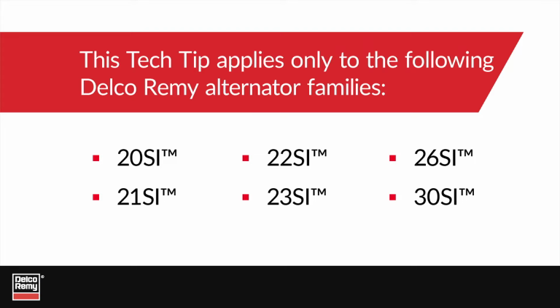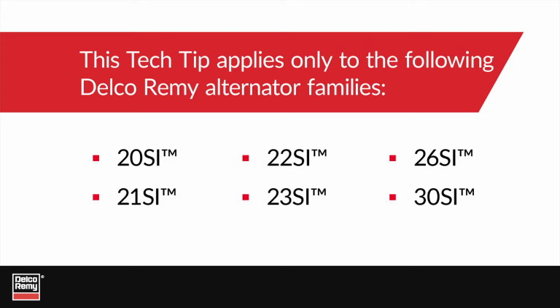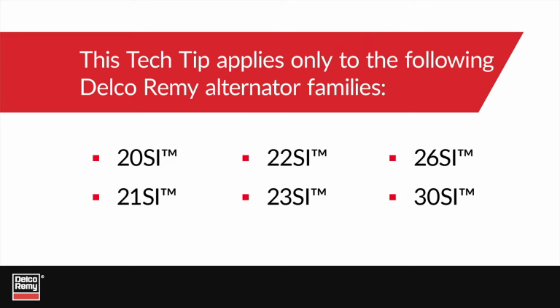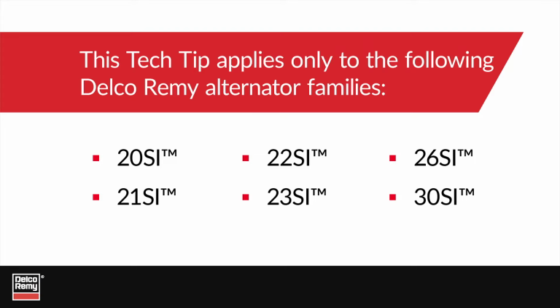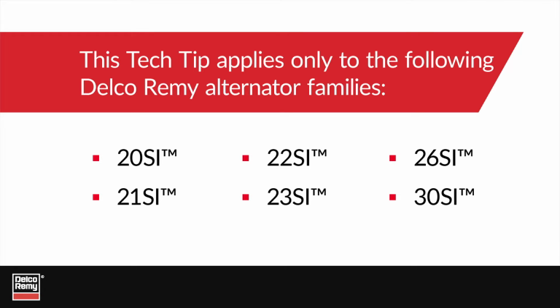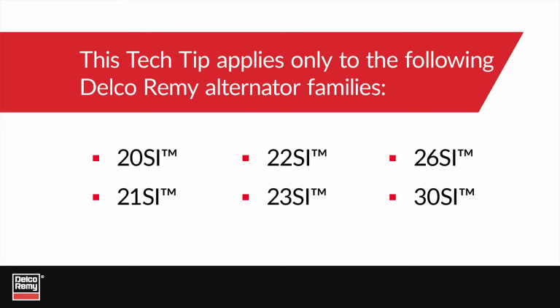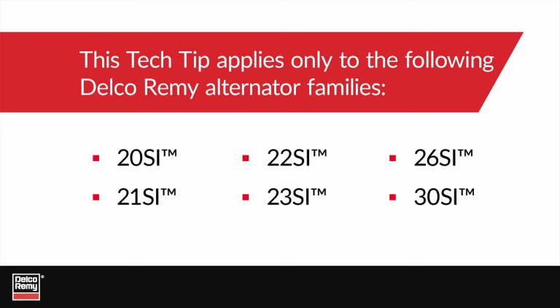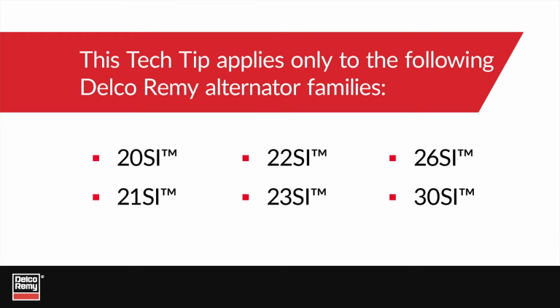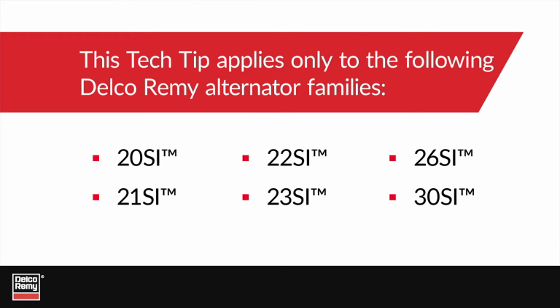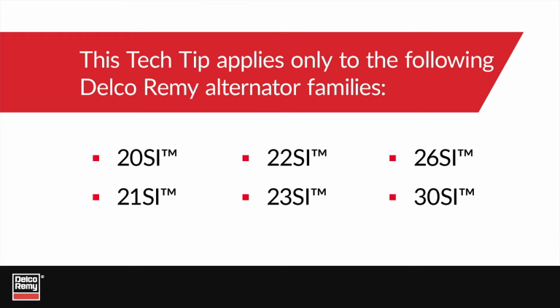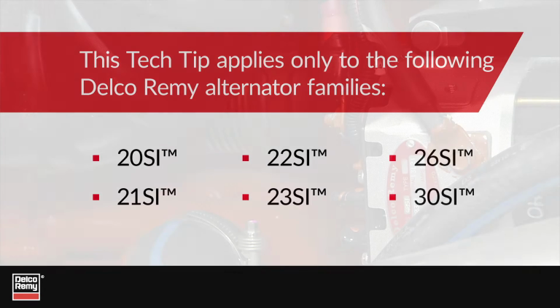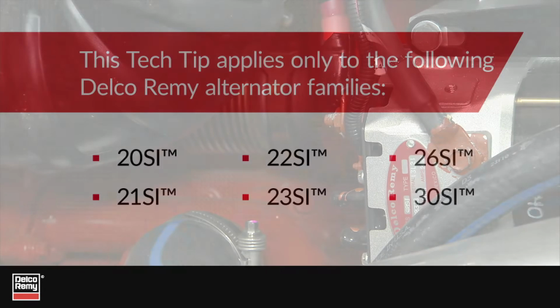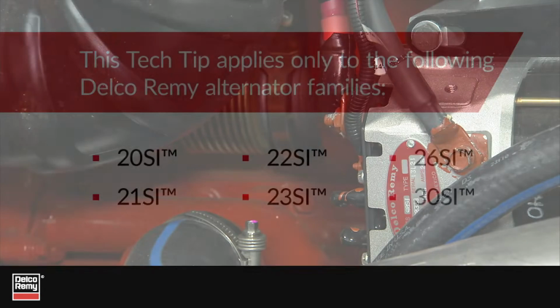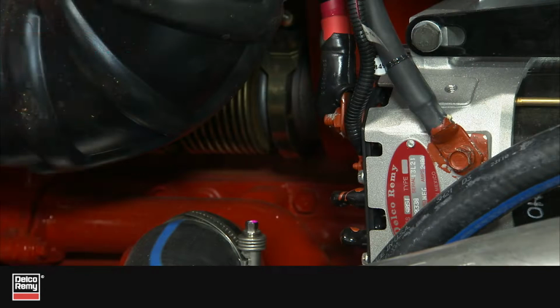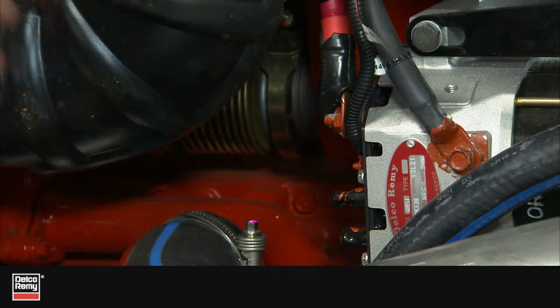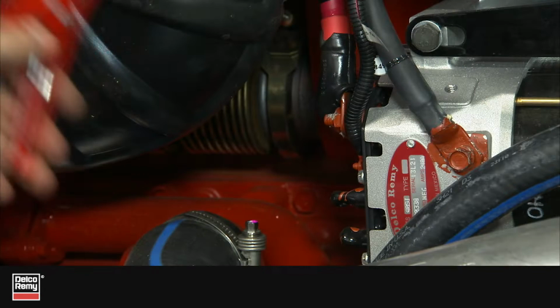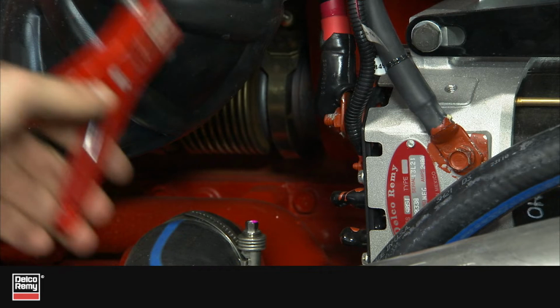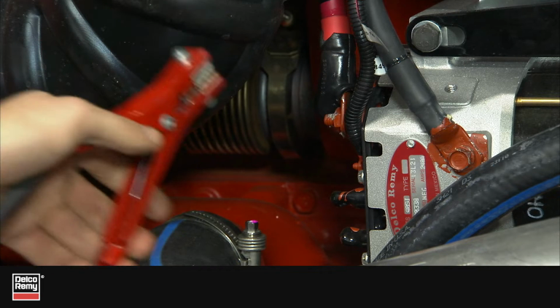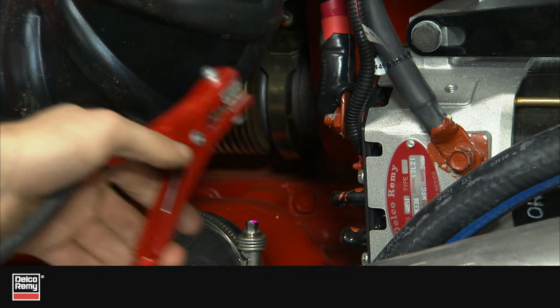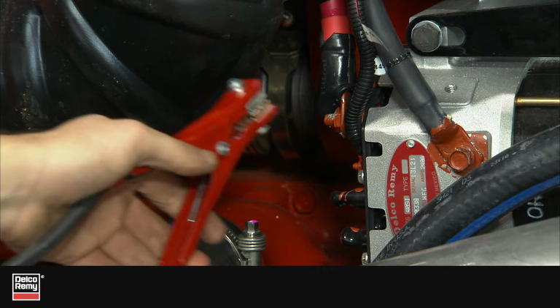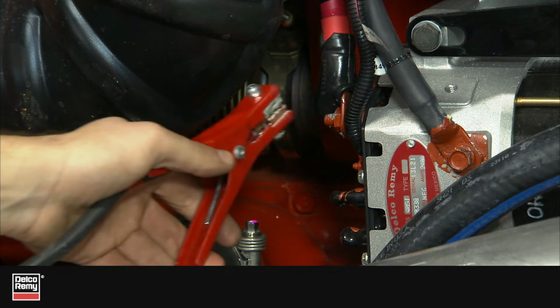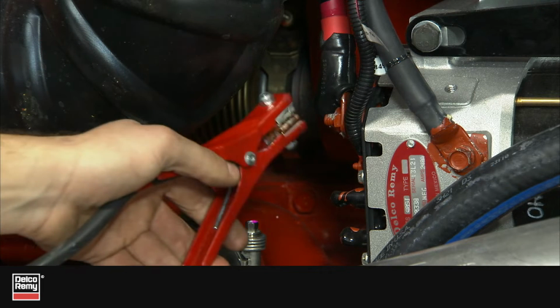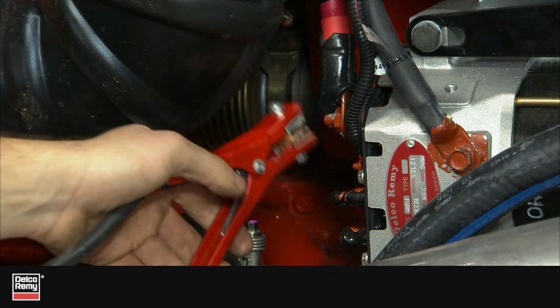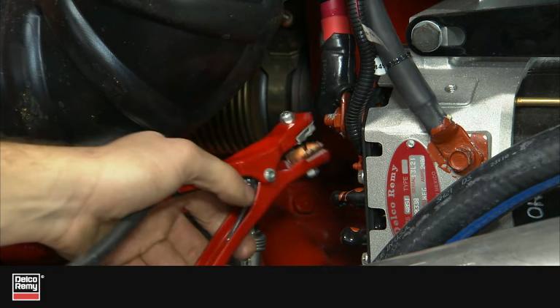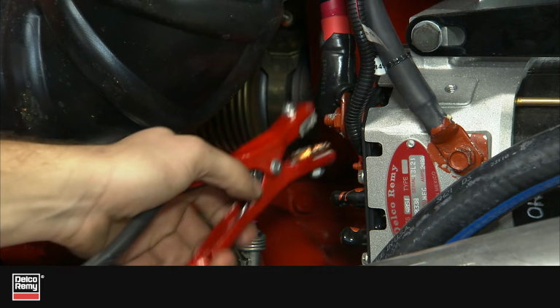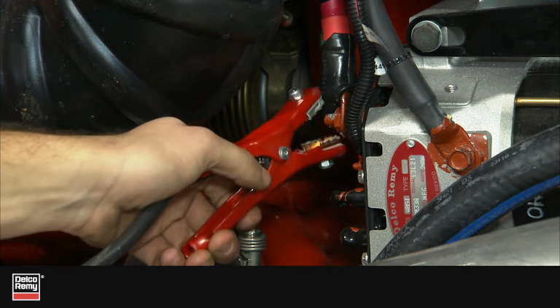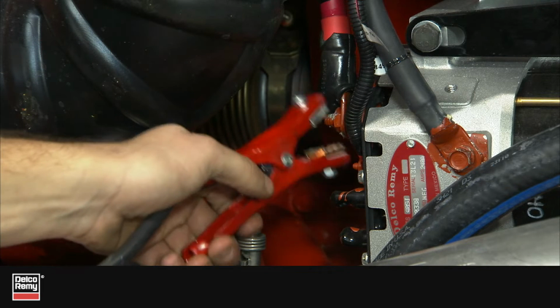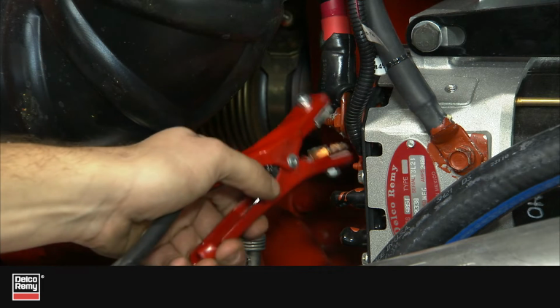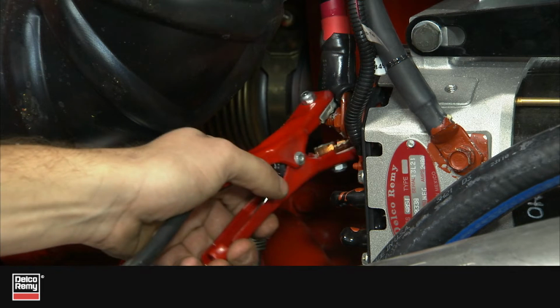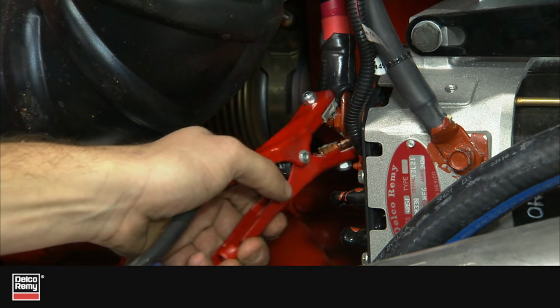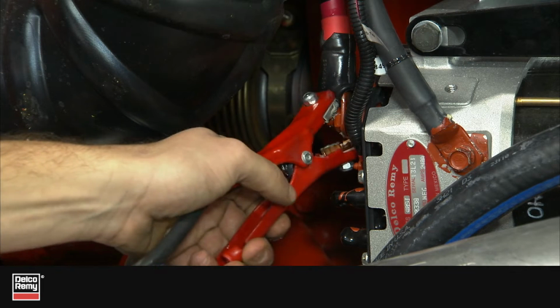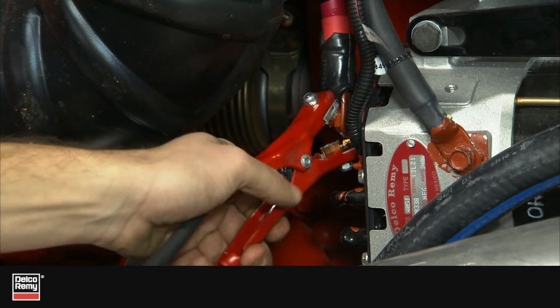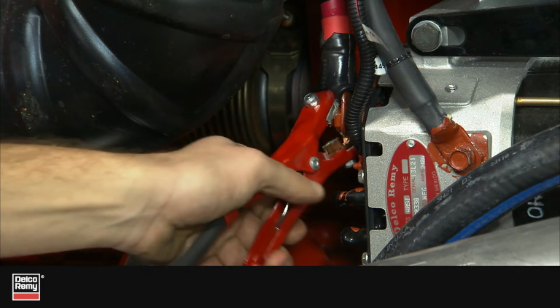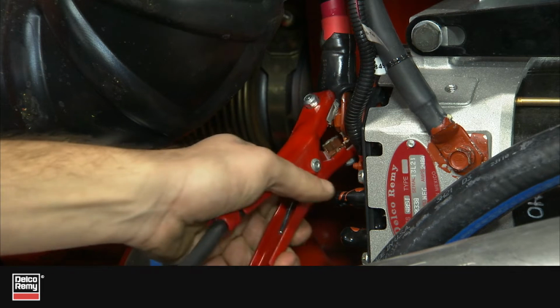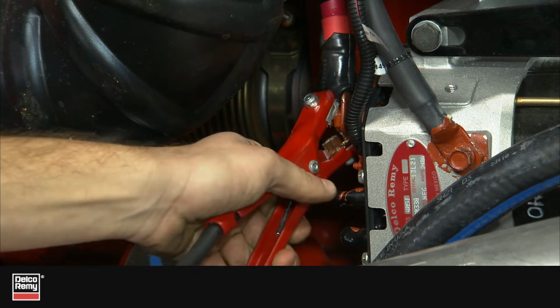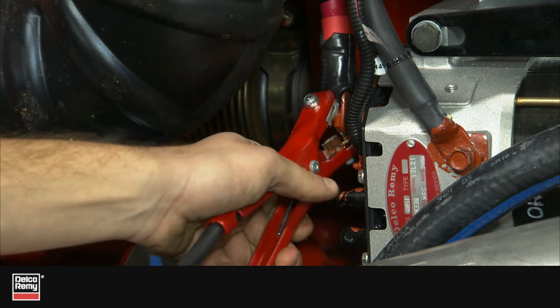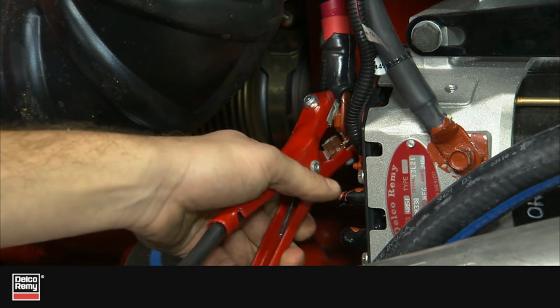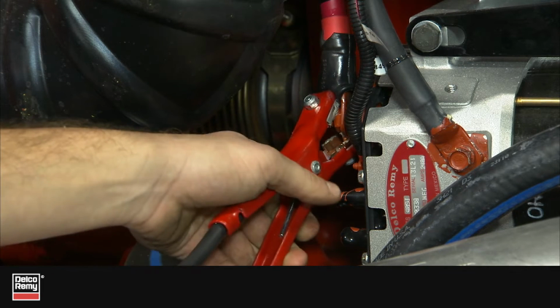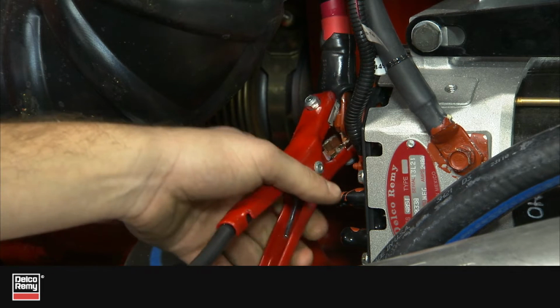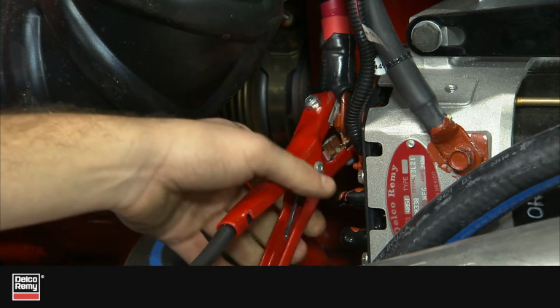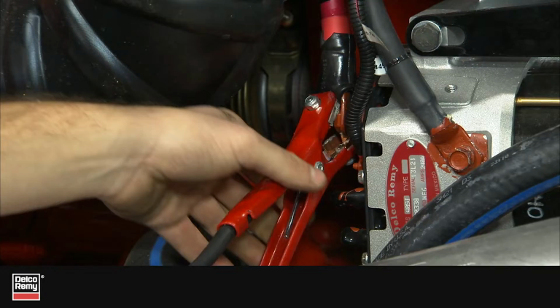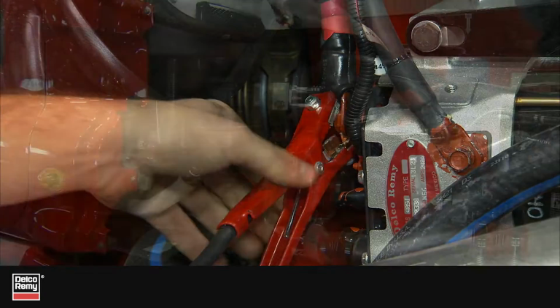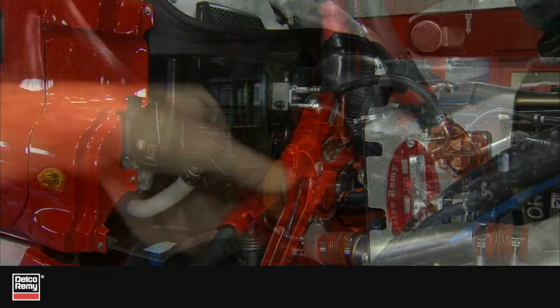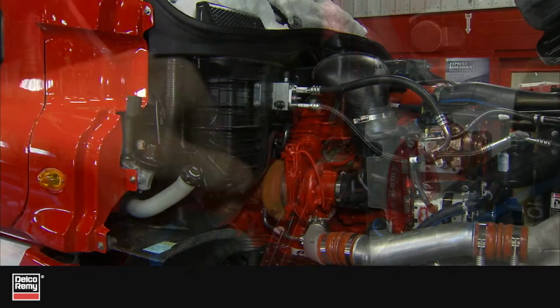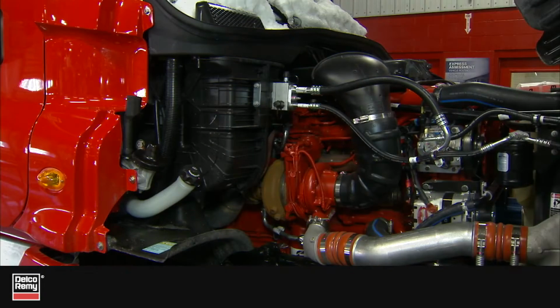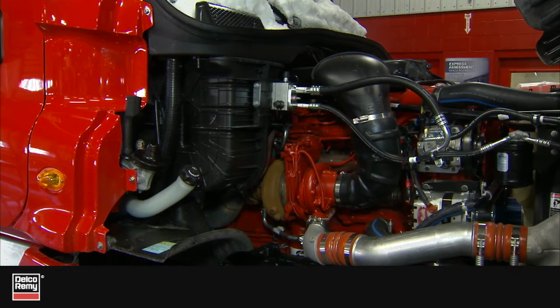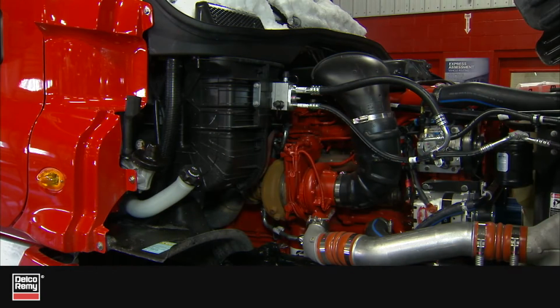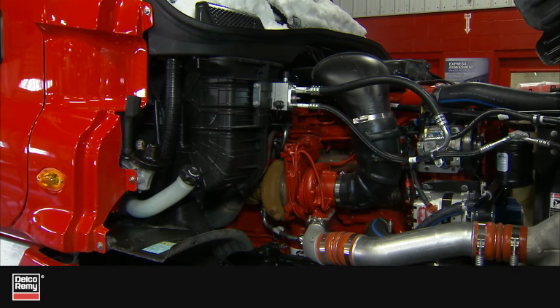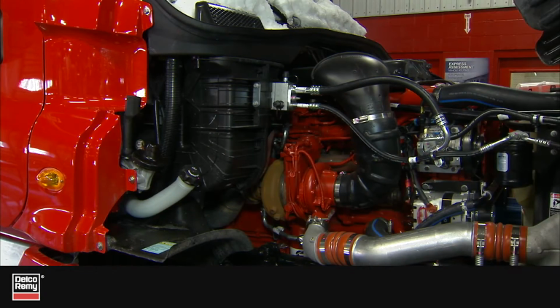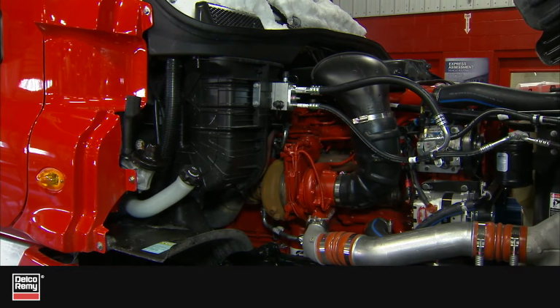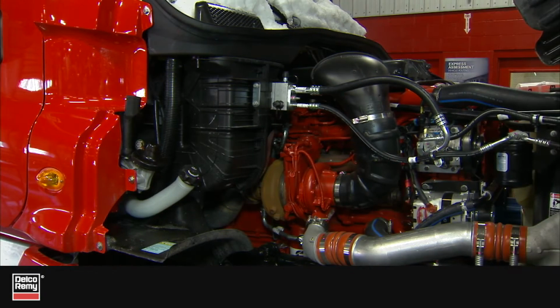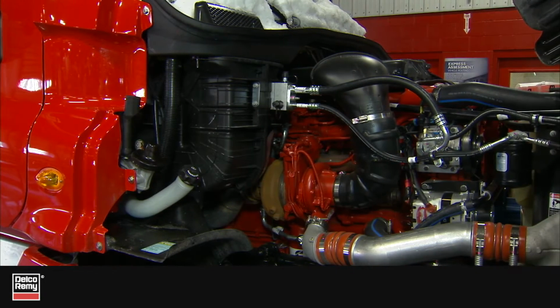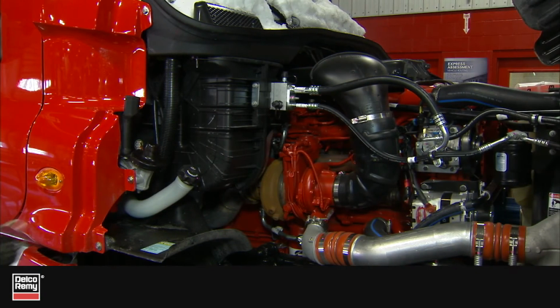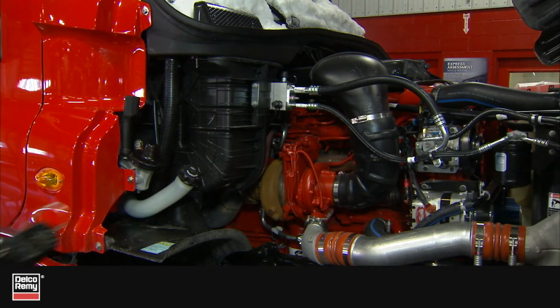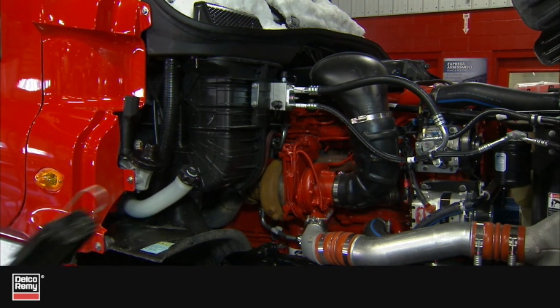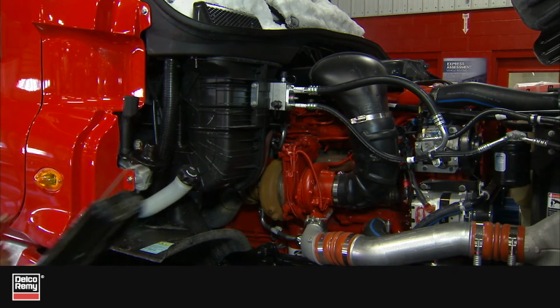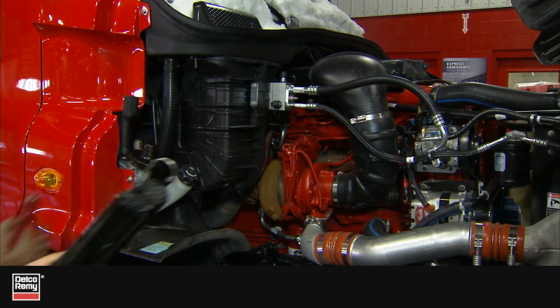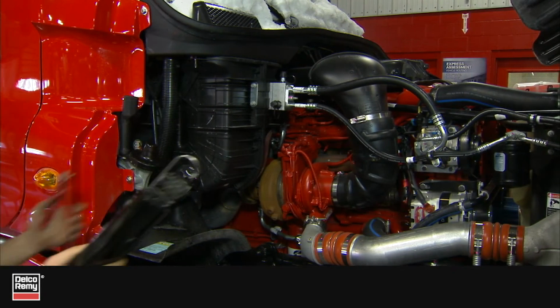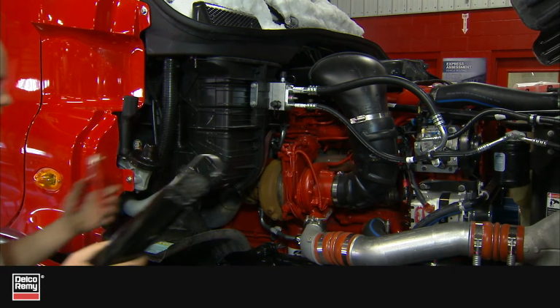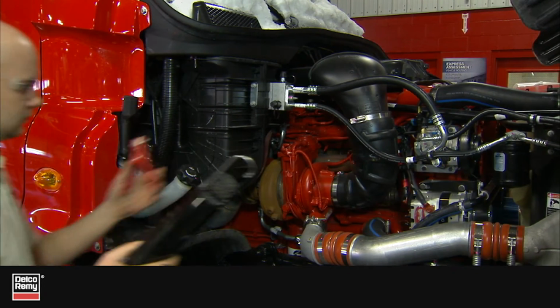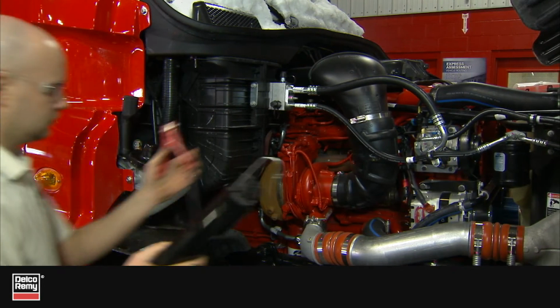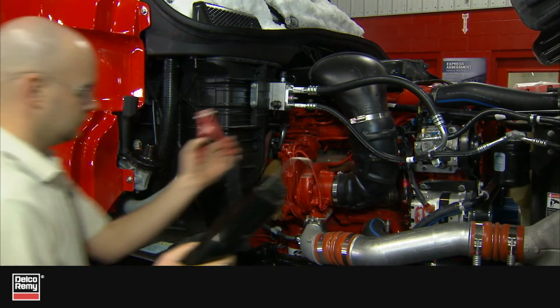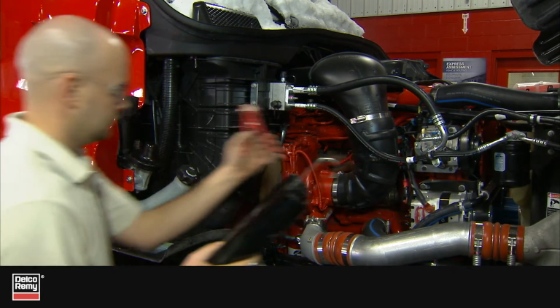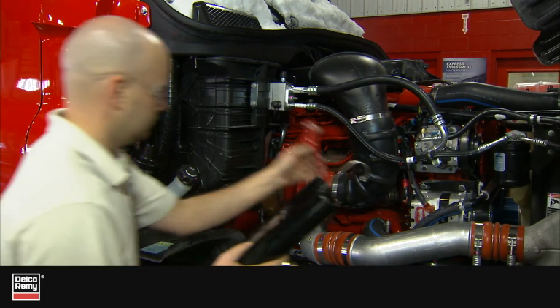Have you ever installed an alternator that won't charge? There may be a simple explanation and an even simpler fix.